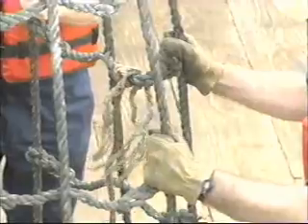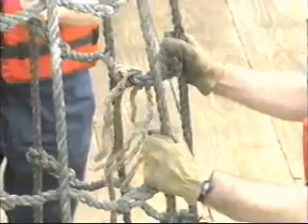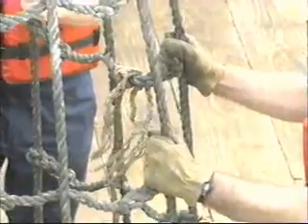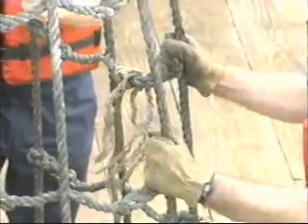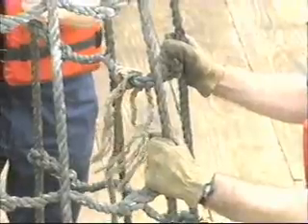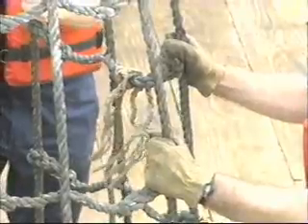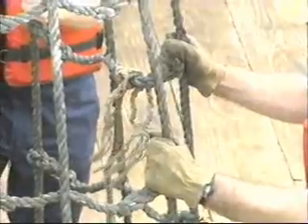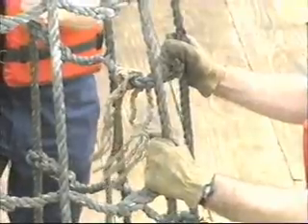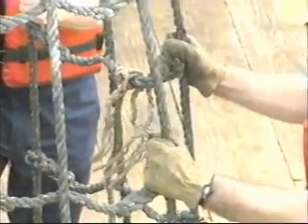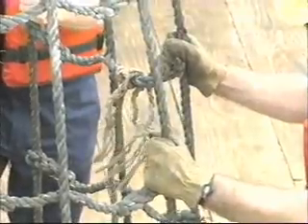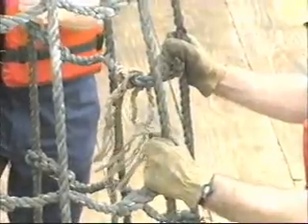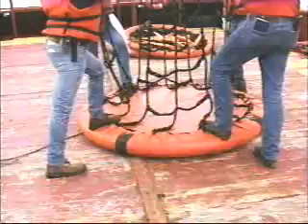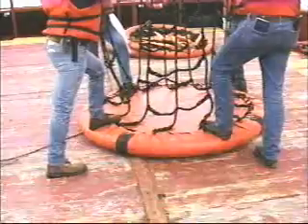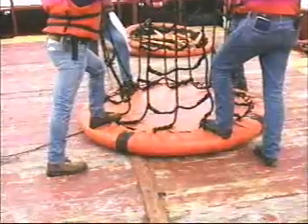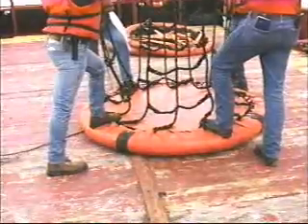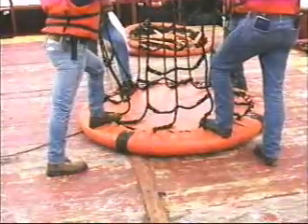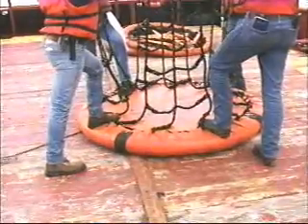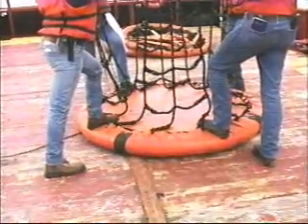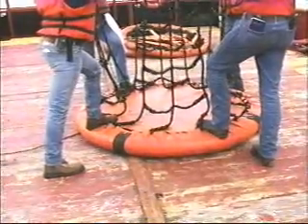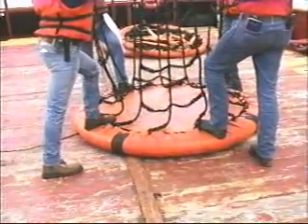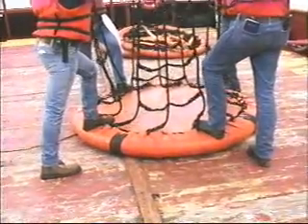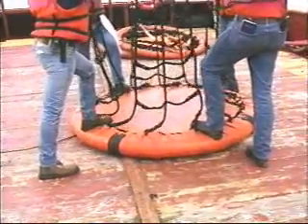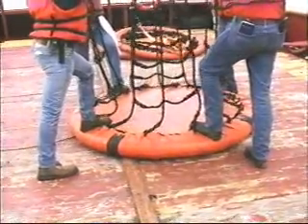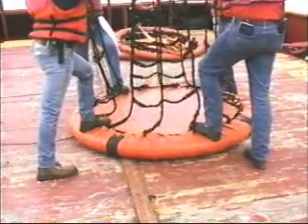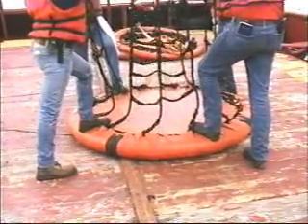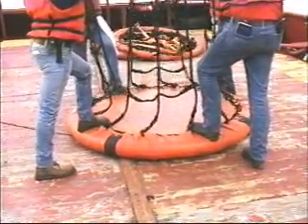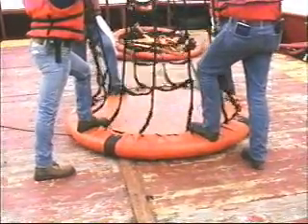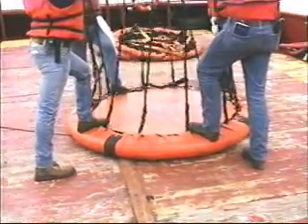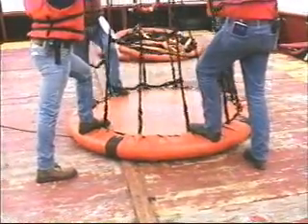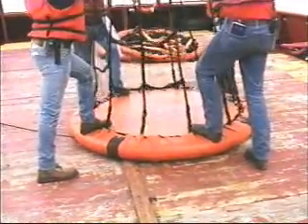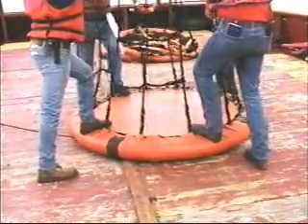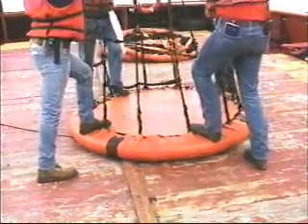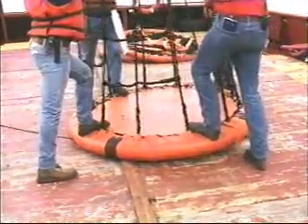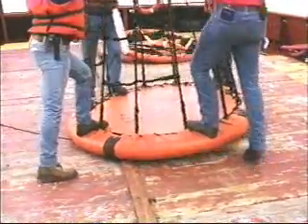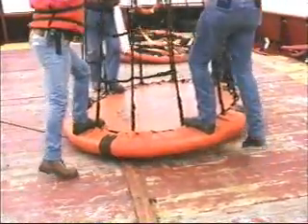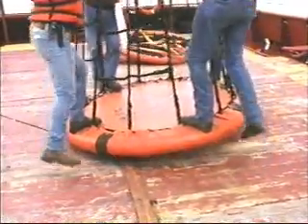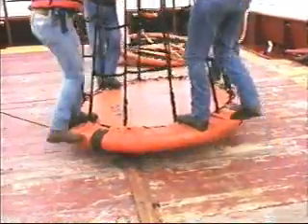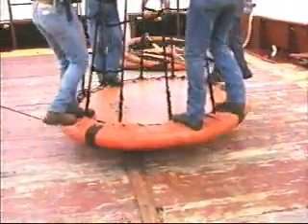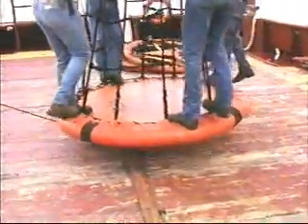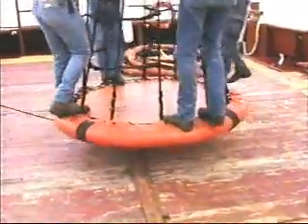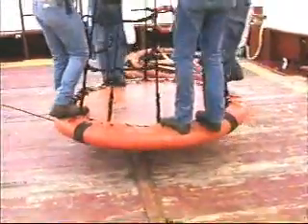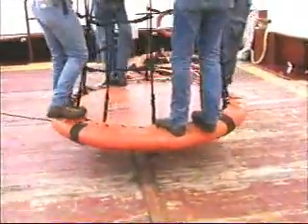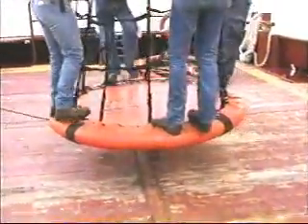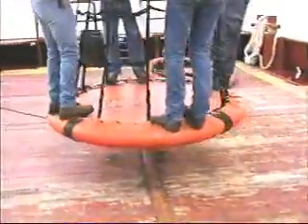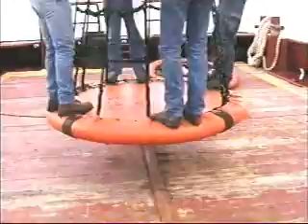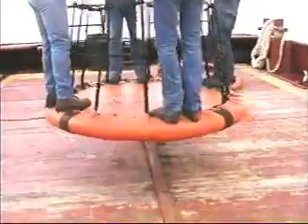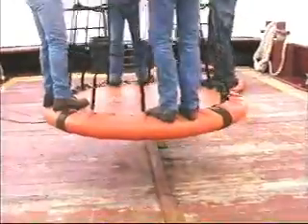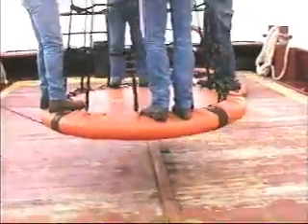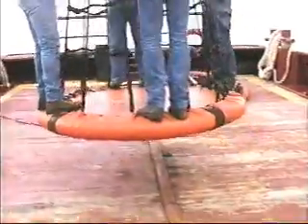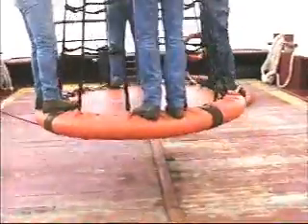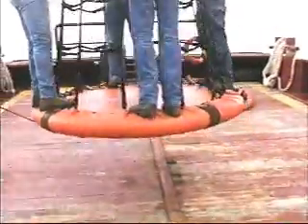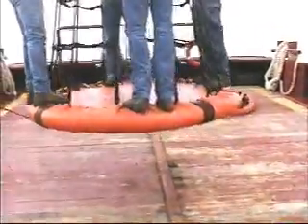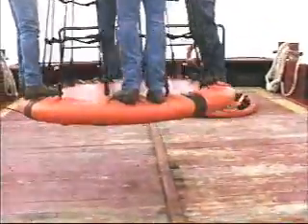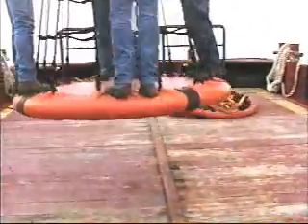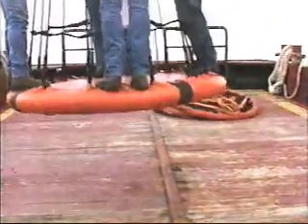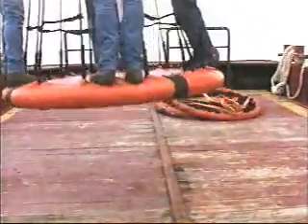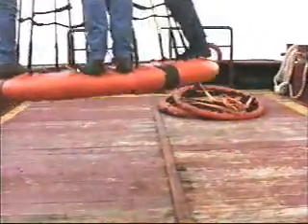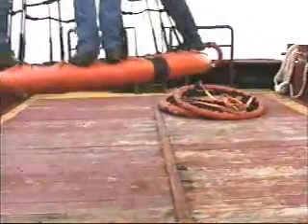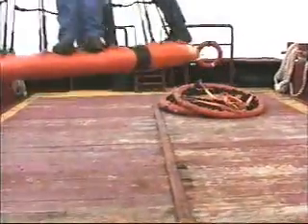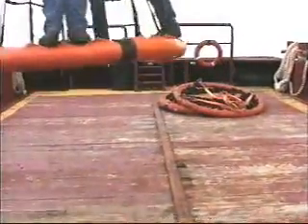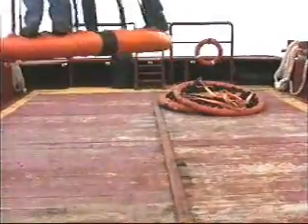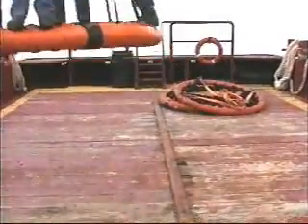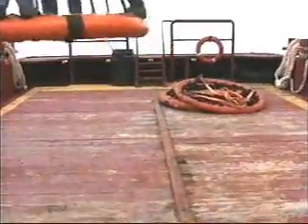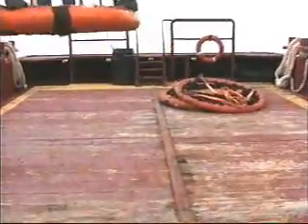Maintain a tight grip and step onto the flotation ring with your other foot as soon as the basket breaks contact with the deck.